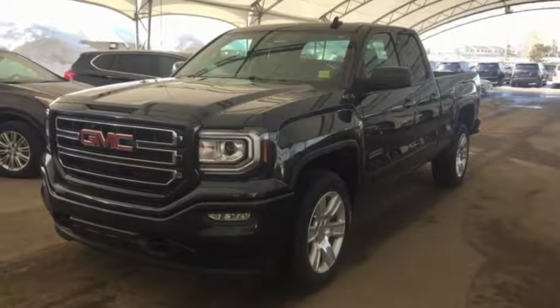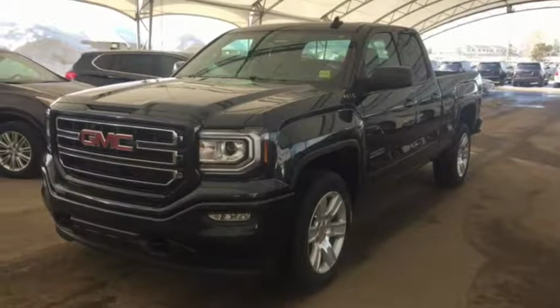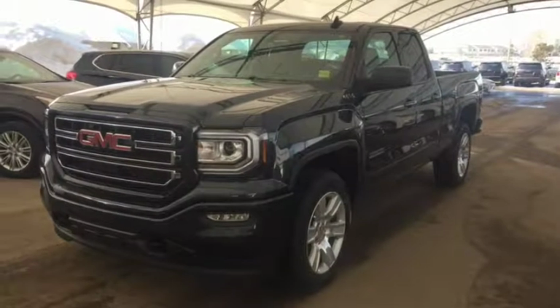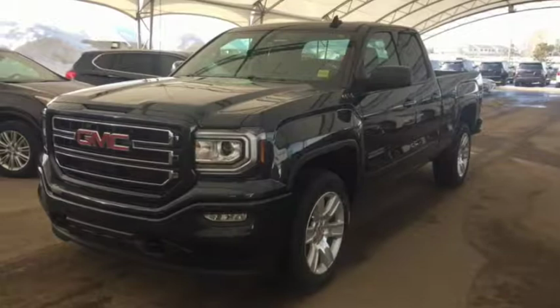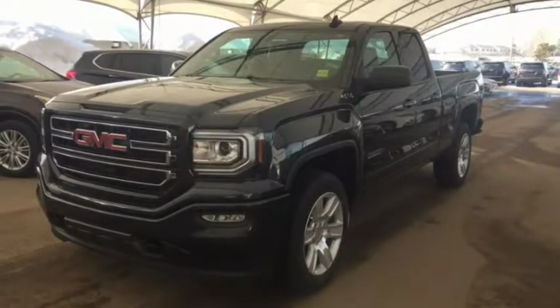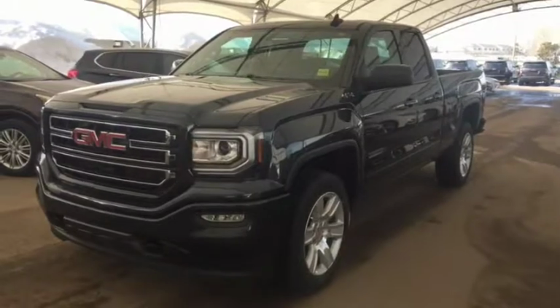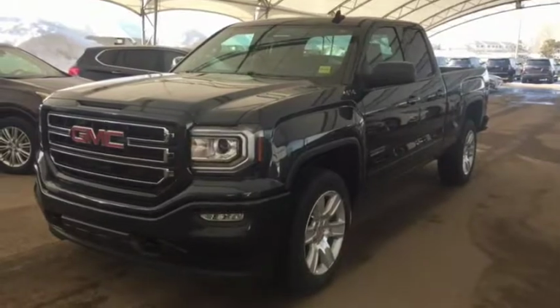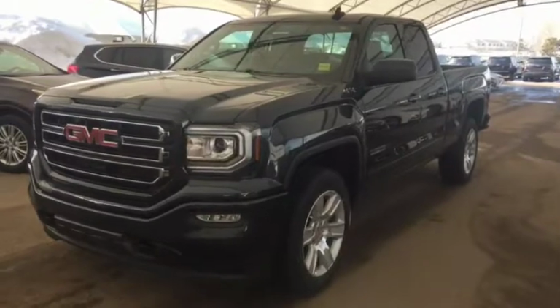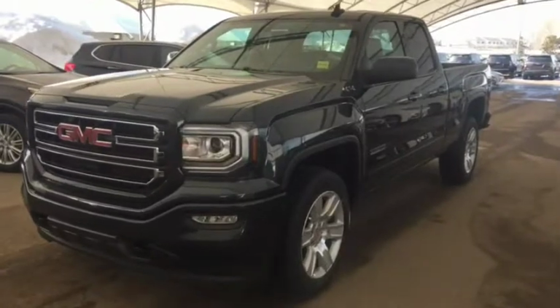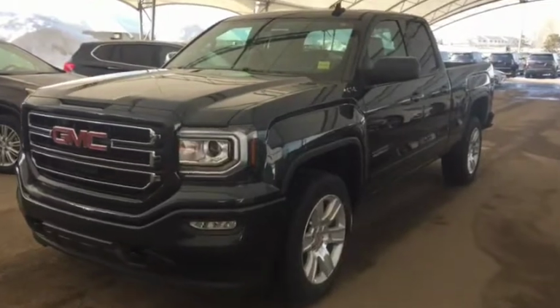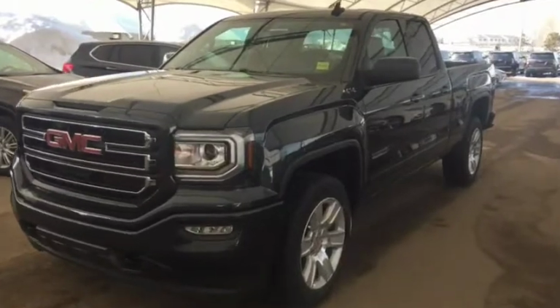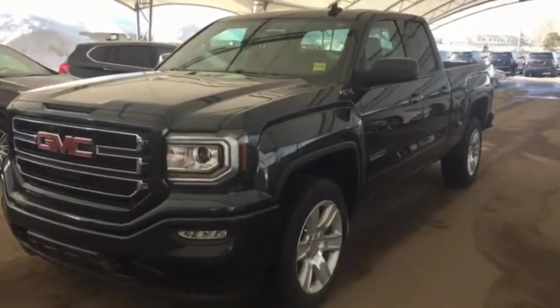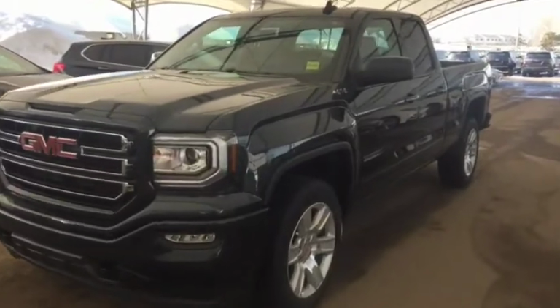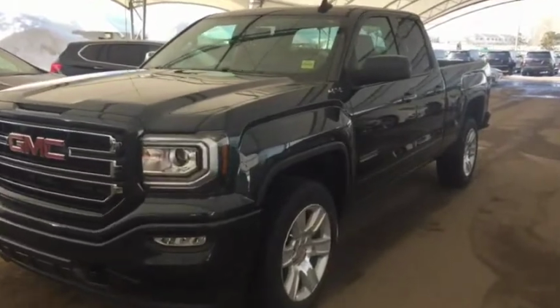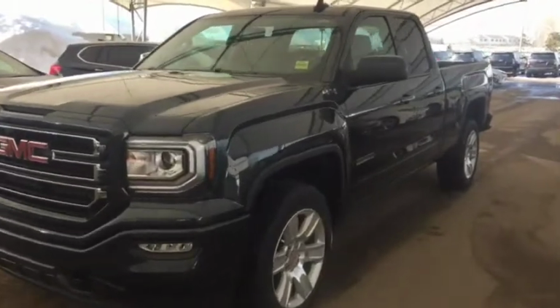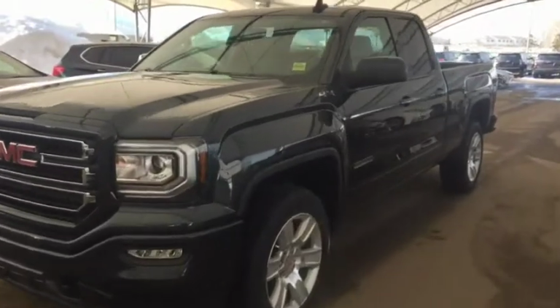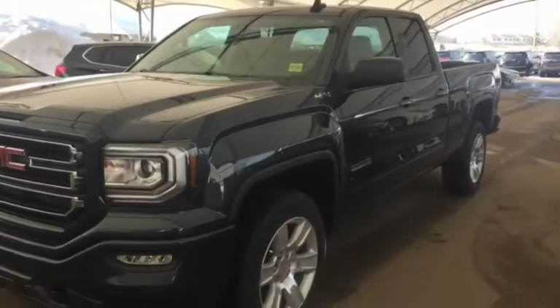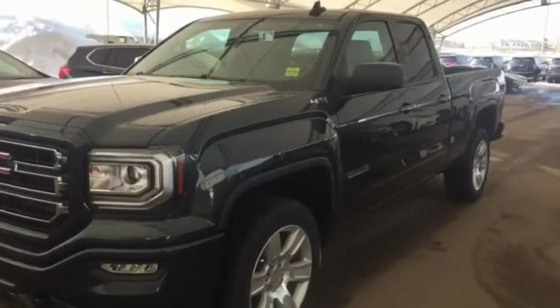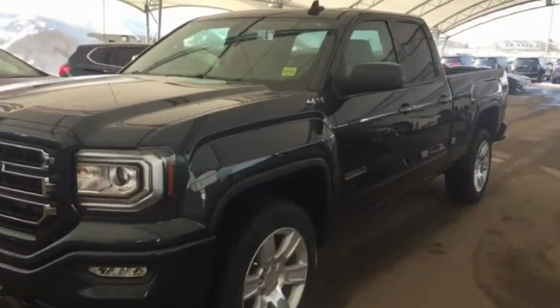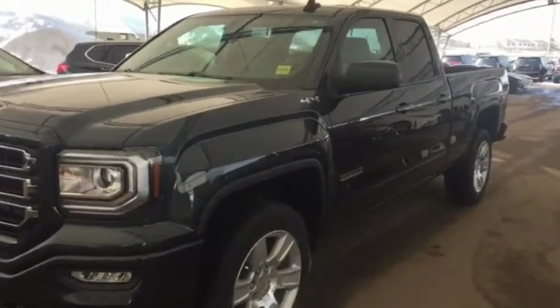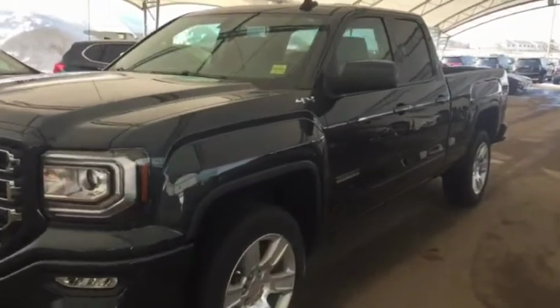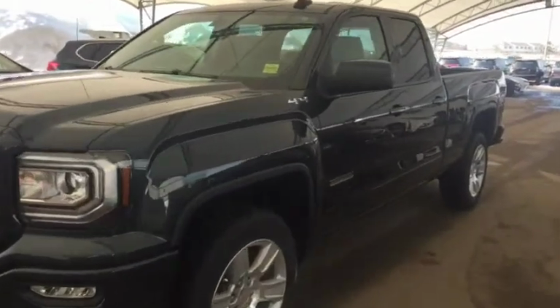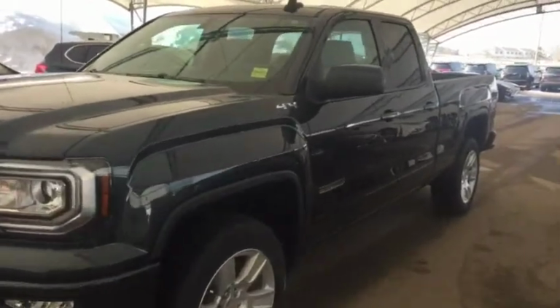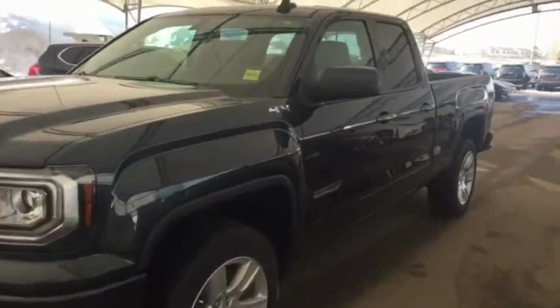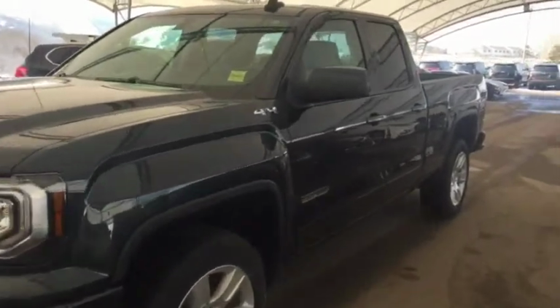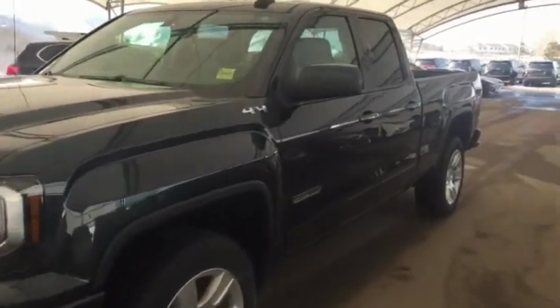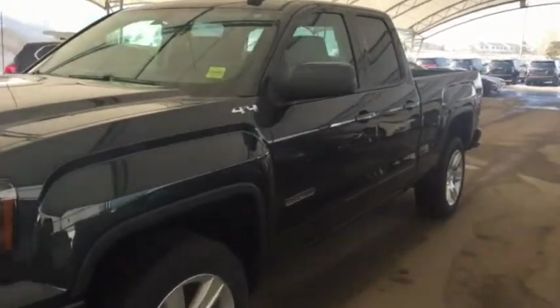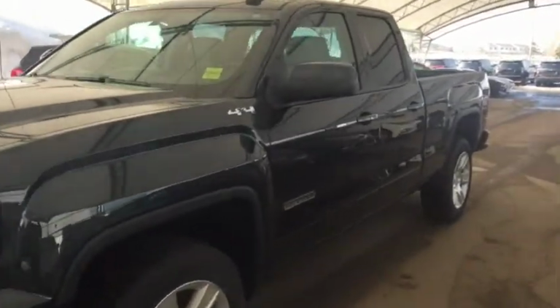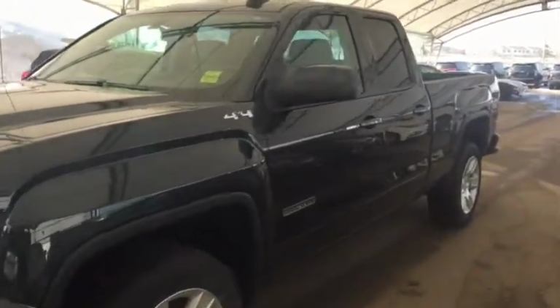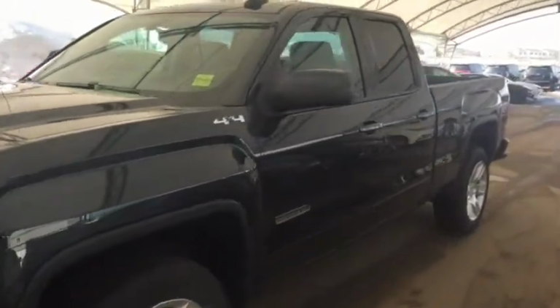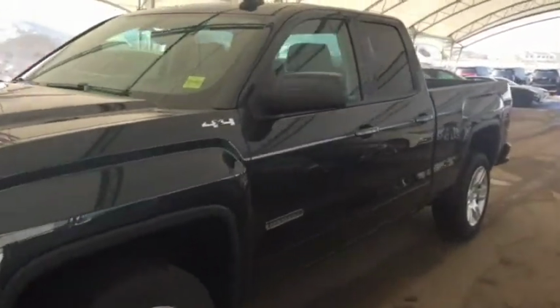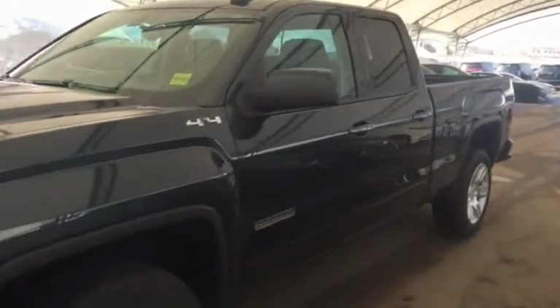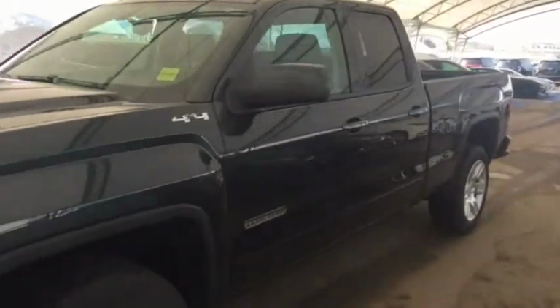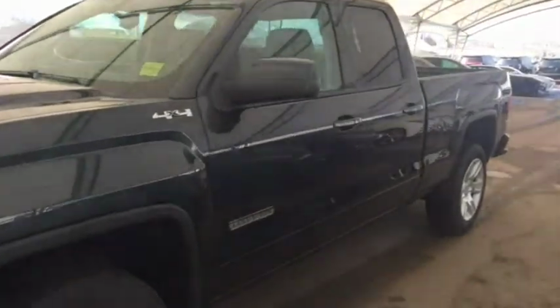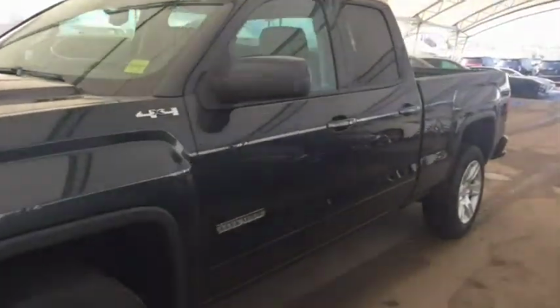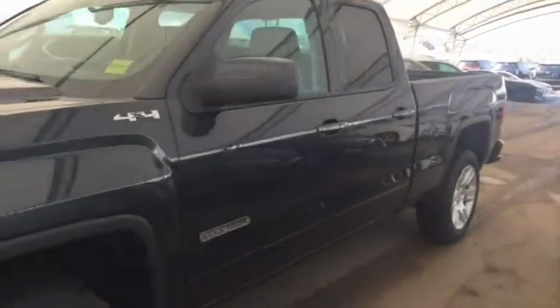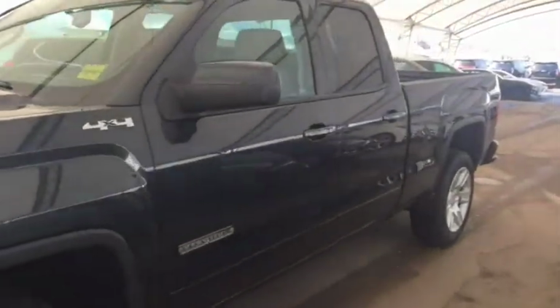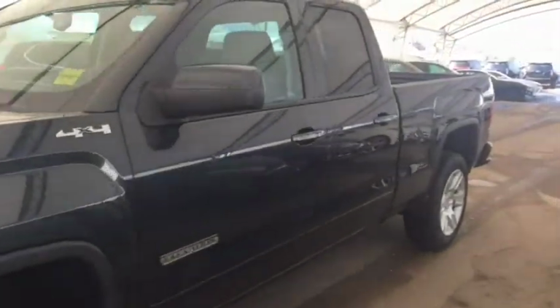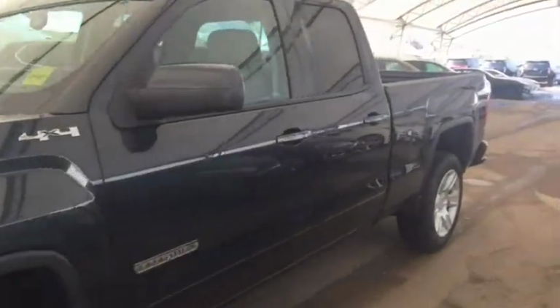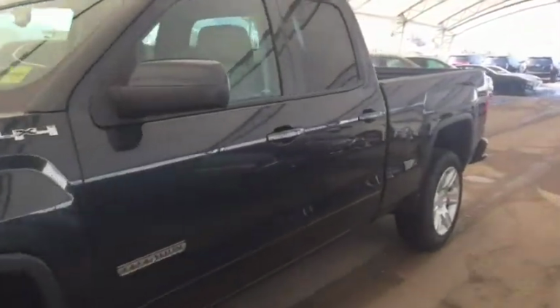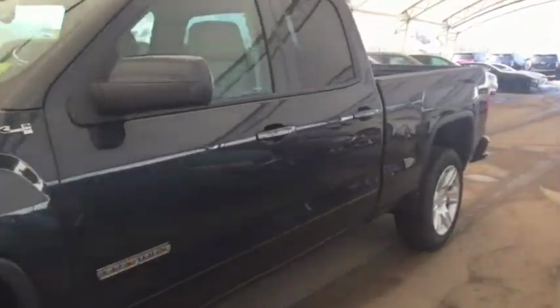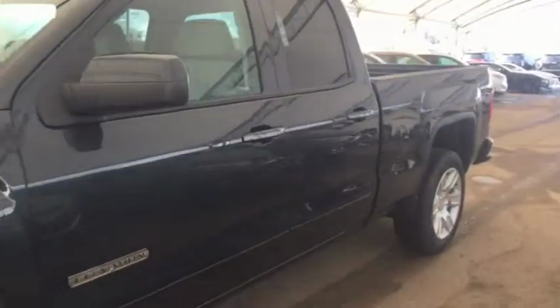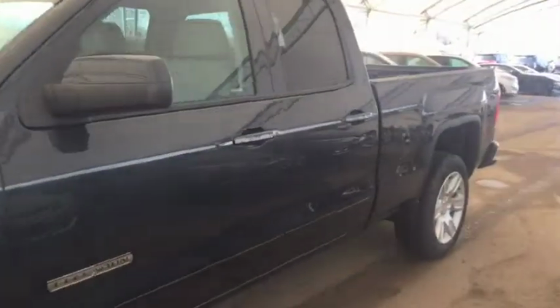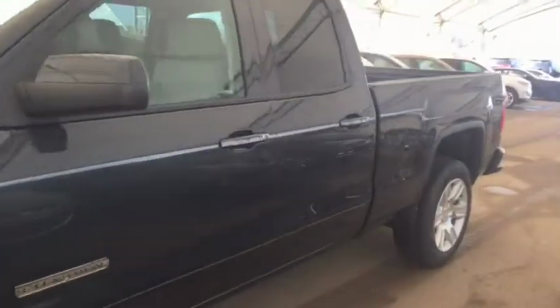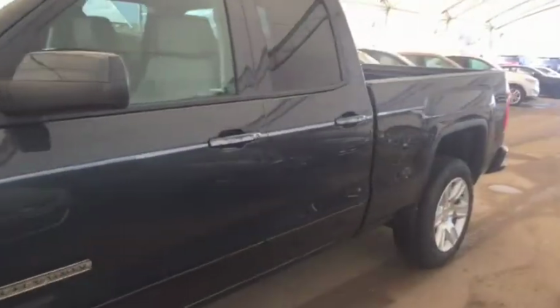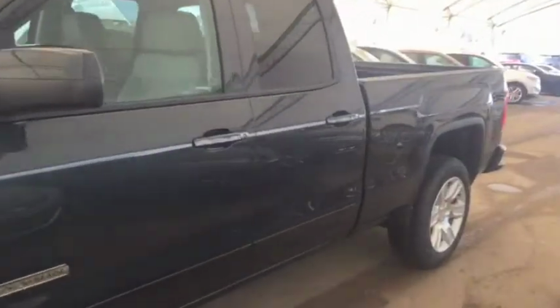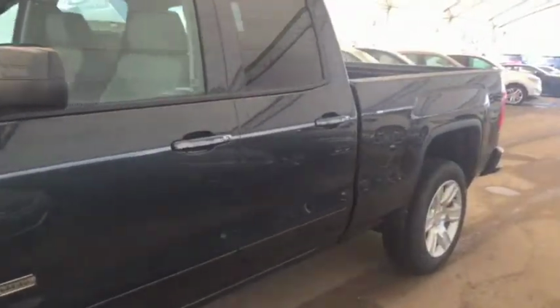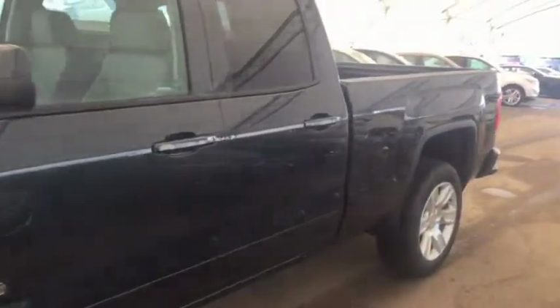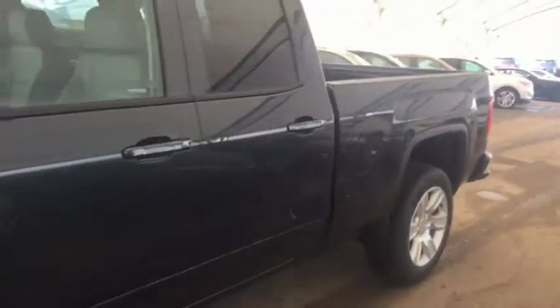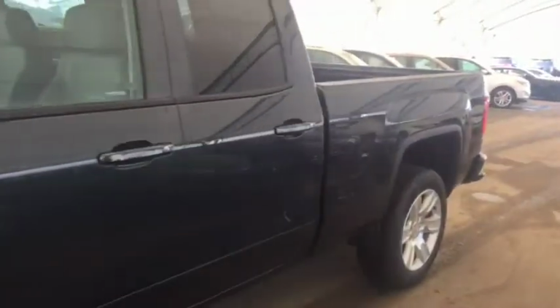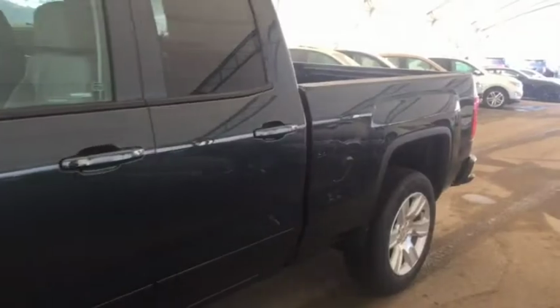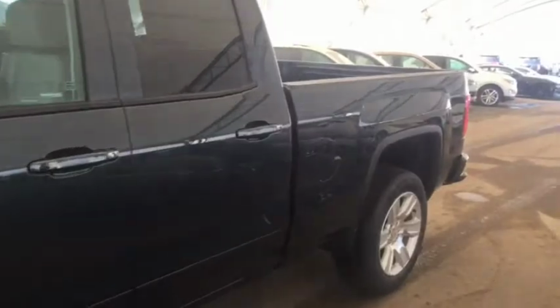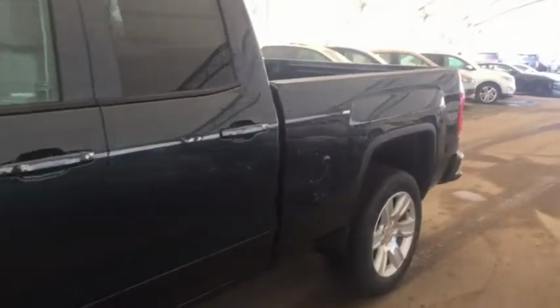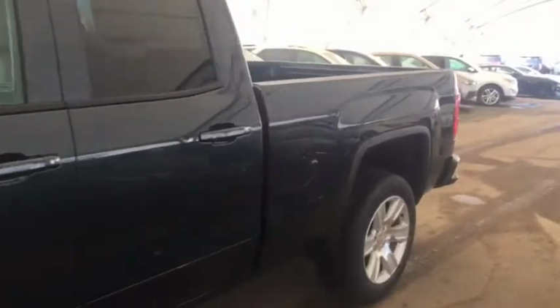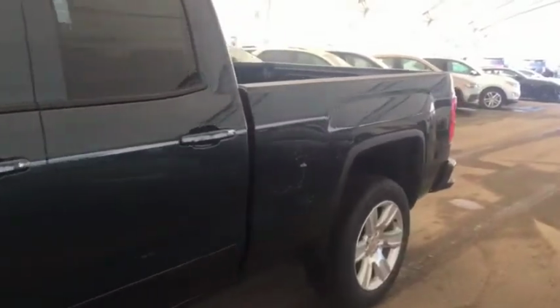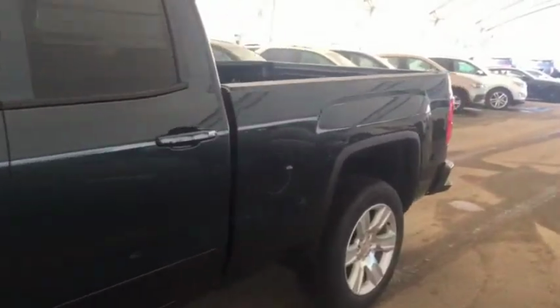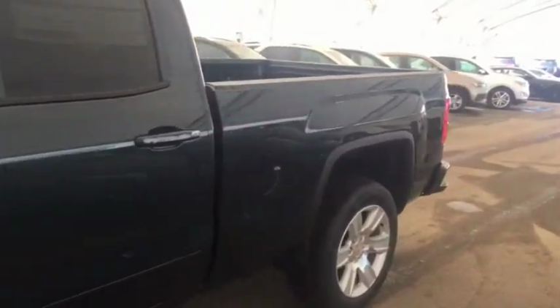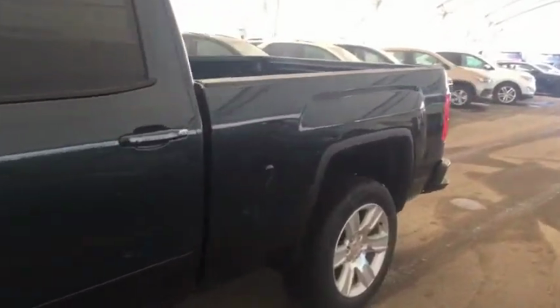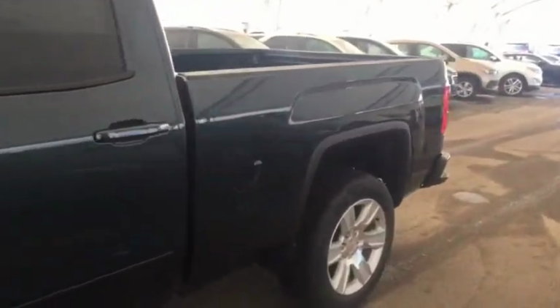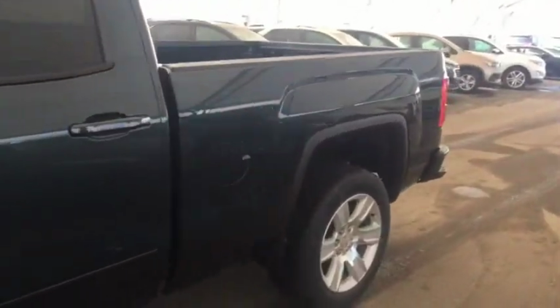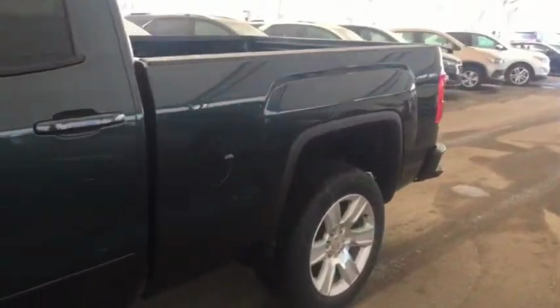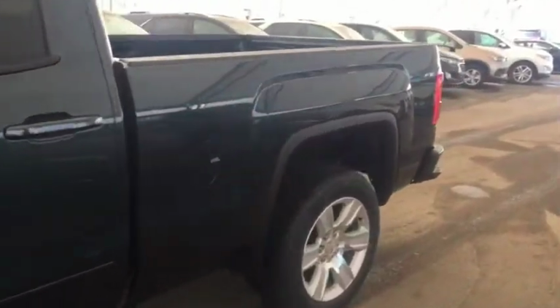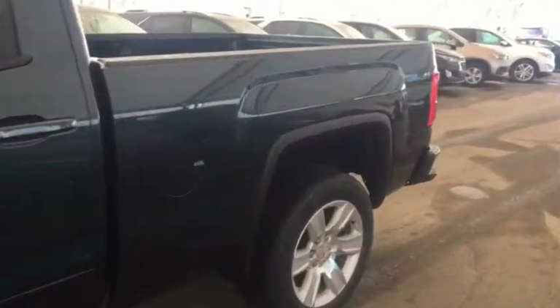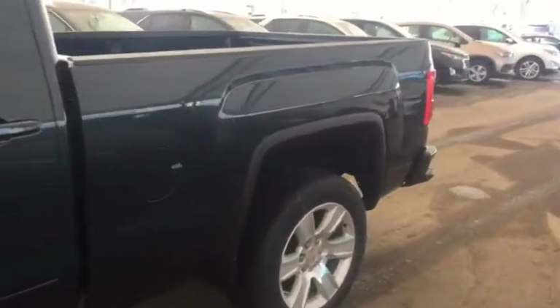Welcome to Davis Chevrolet. This is a 2018 GMC Sierra Elevation Edition in the colour grey.